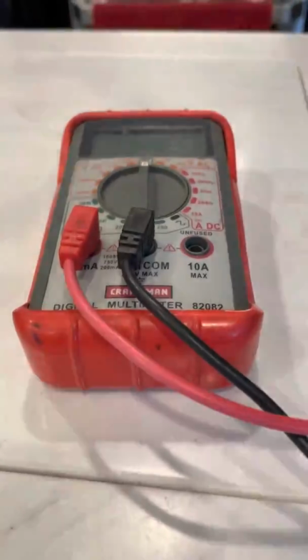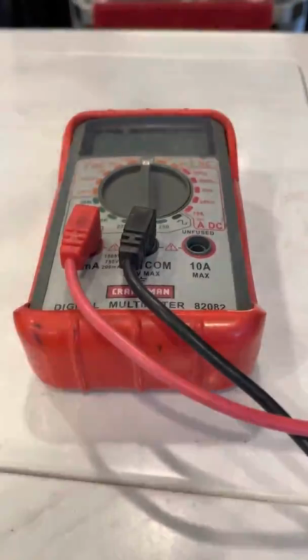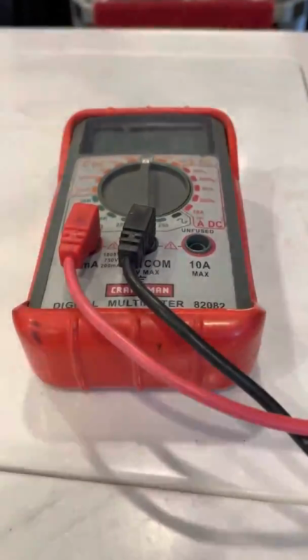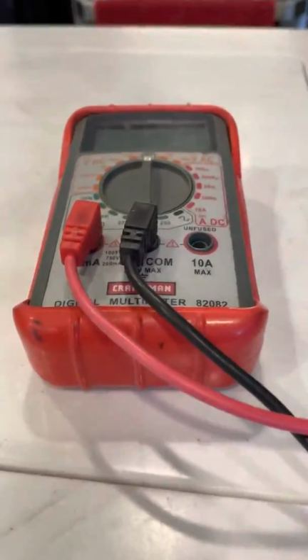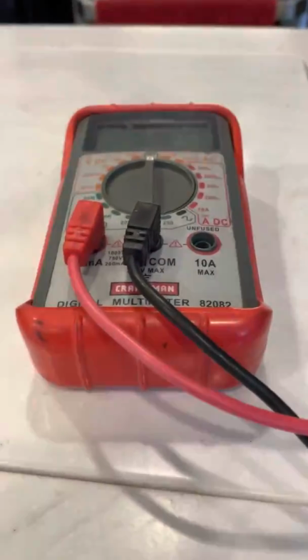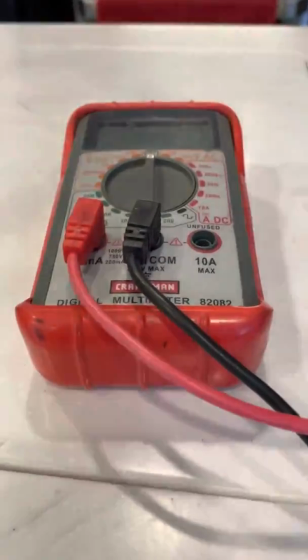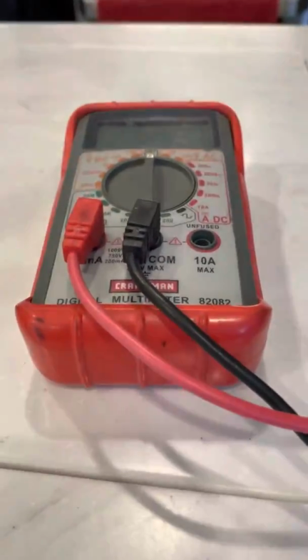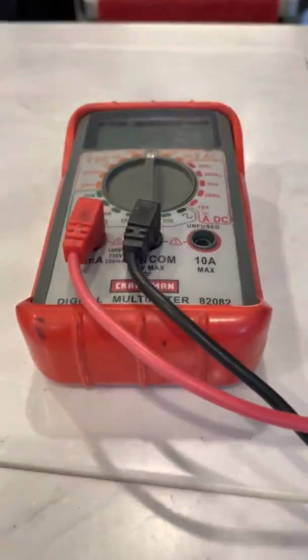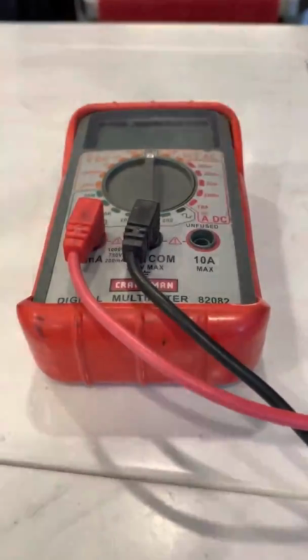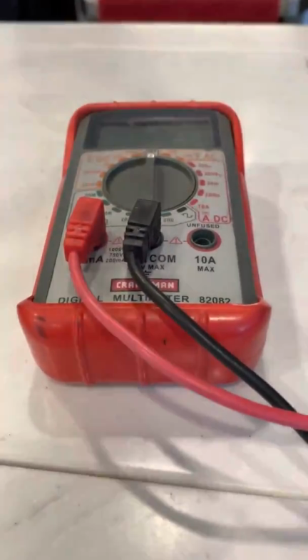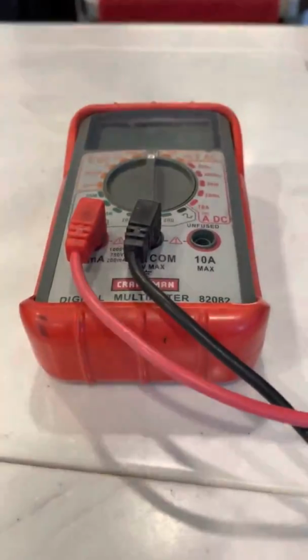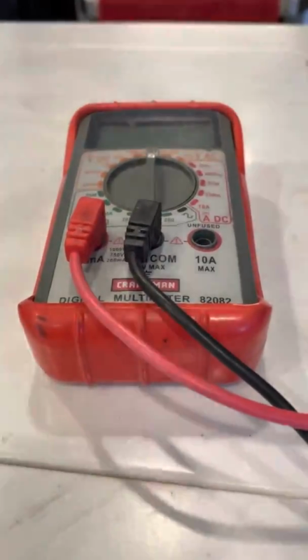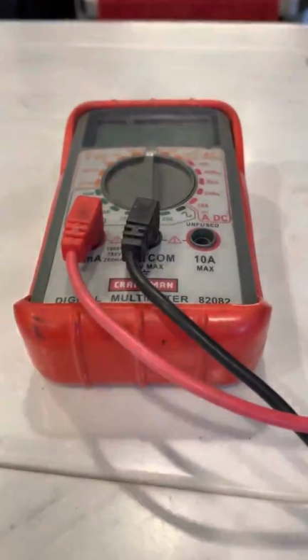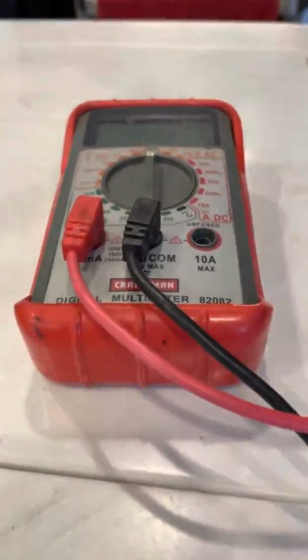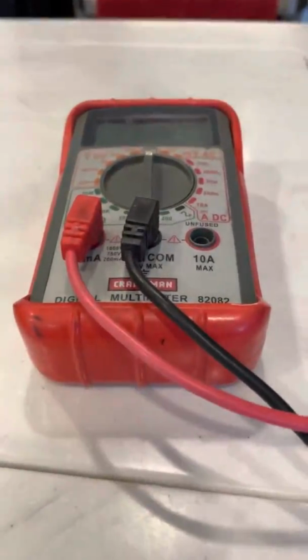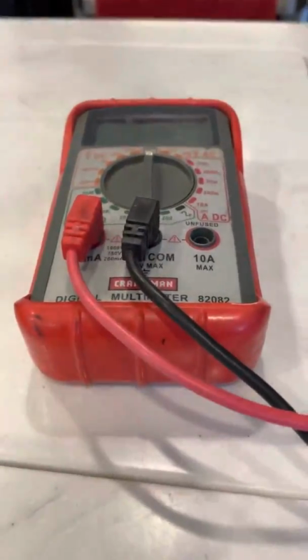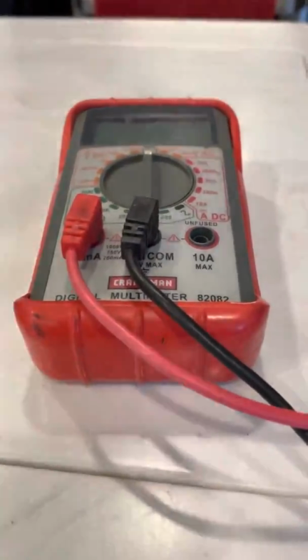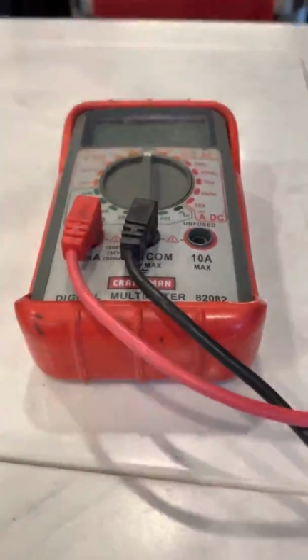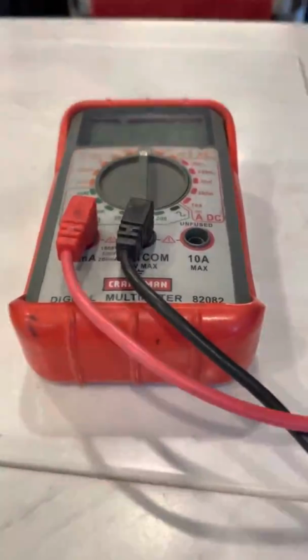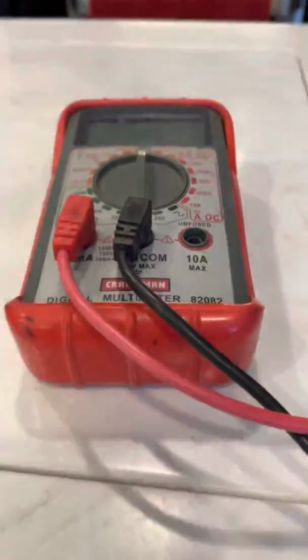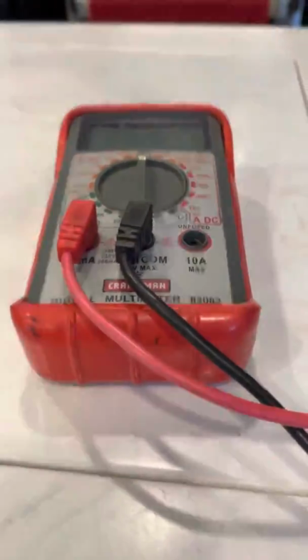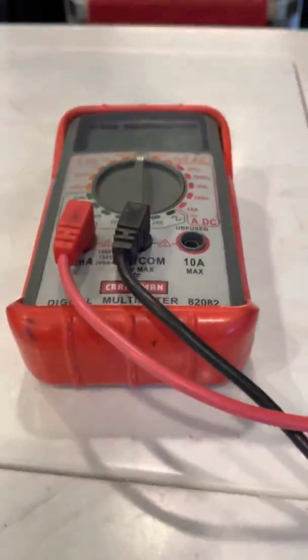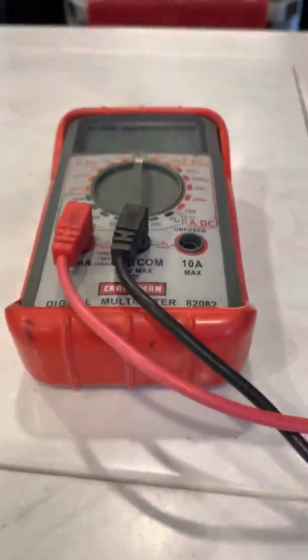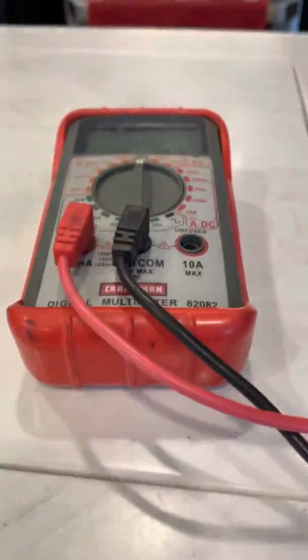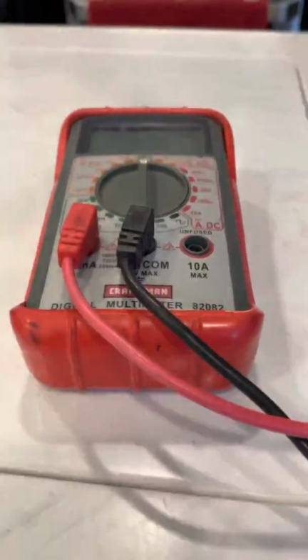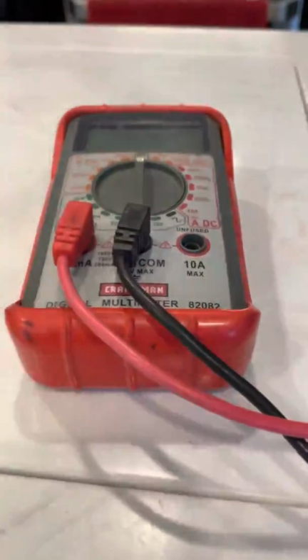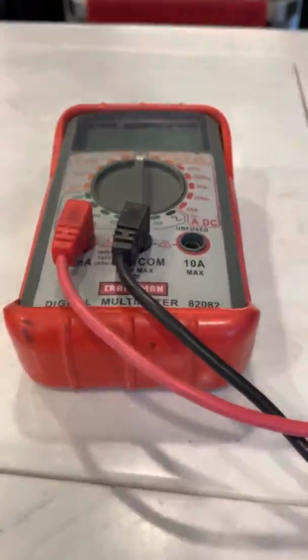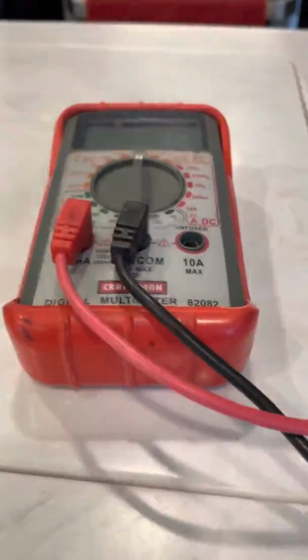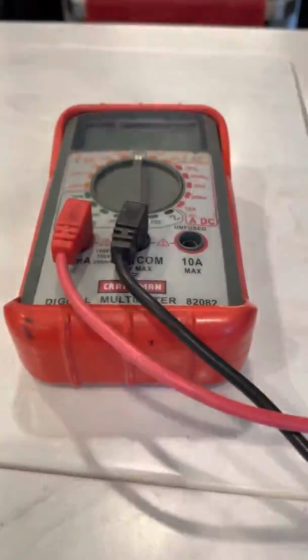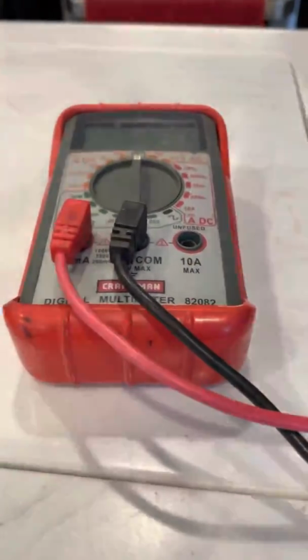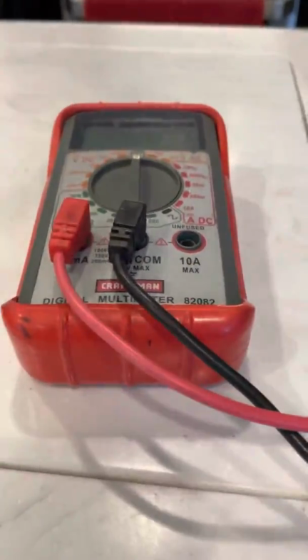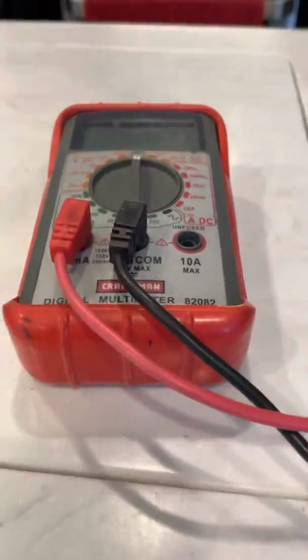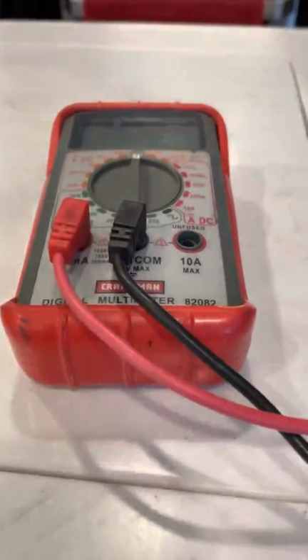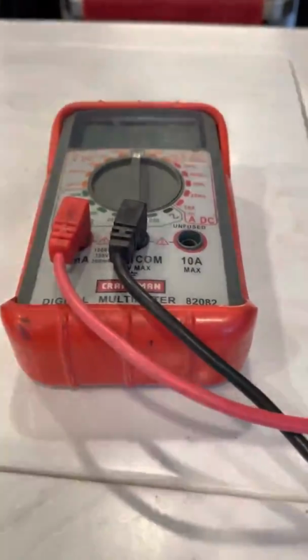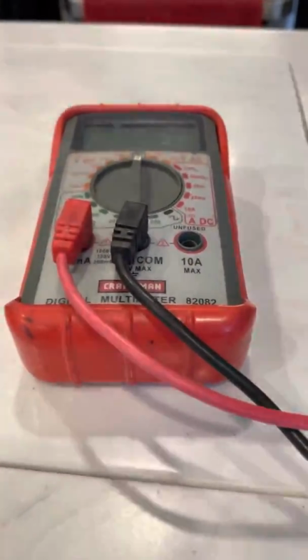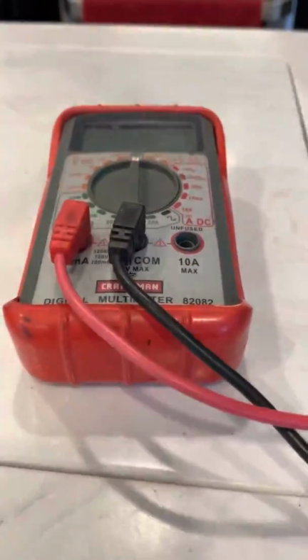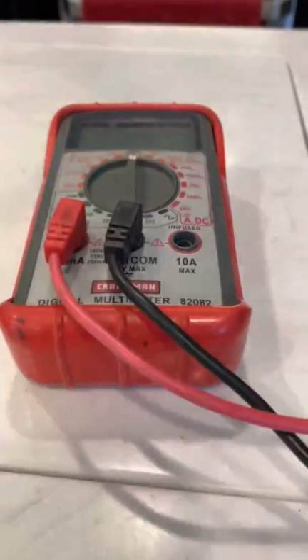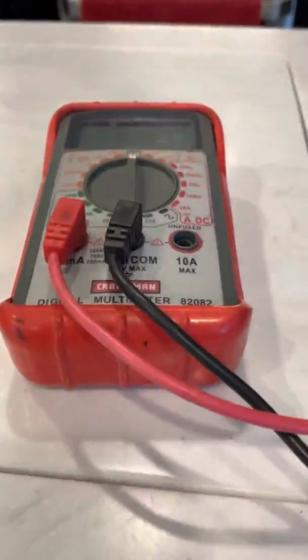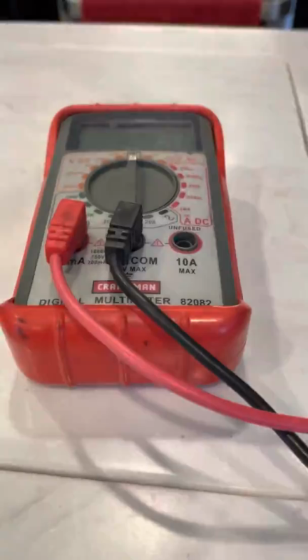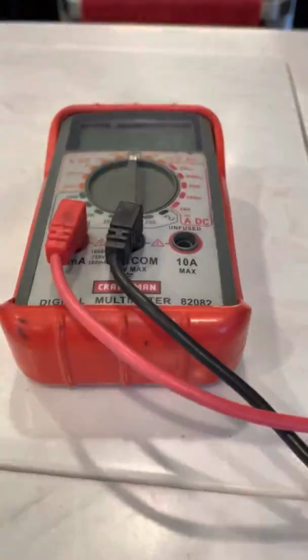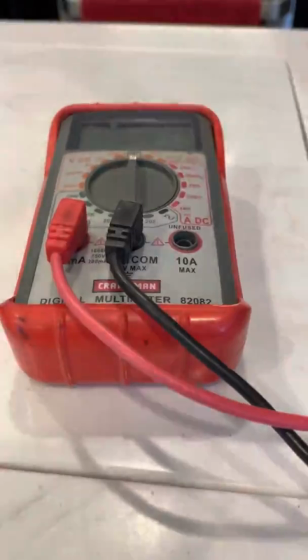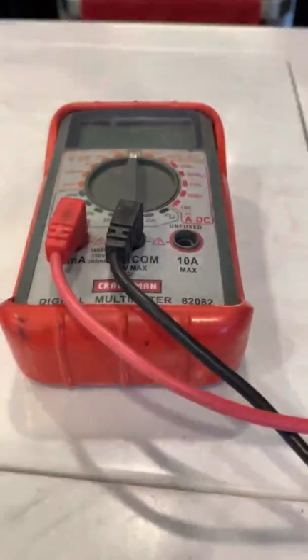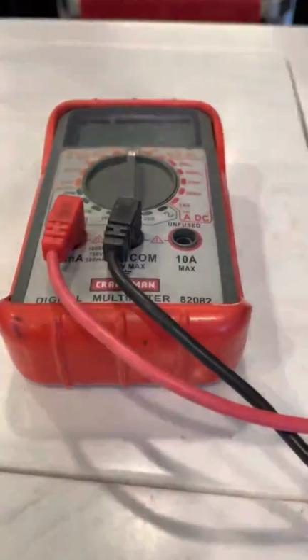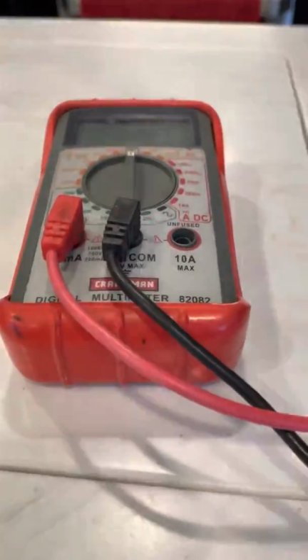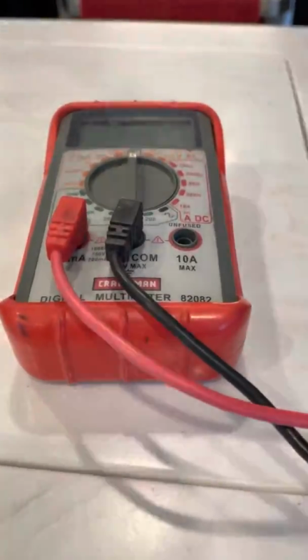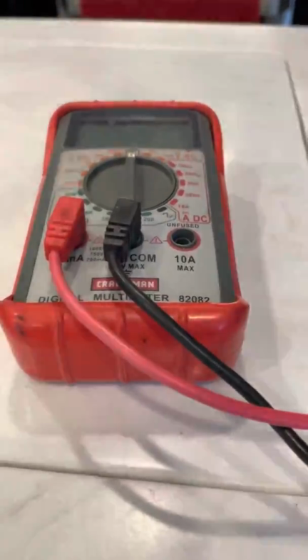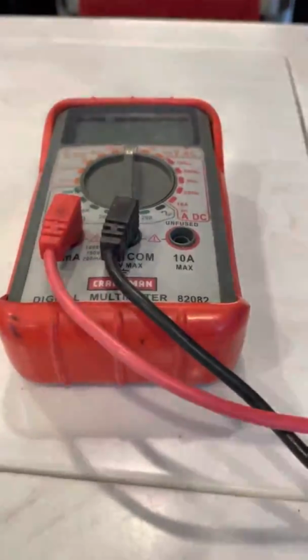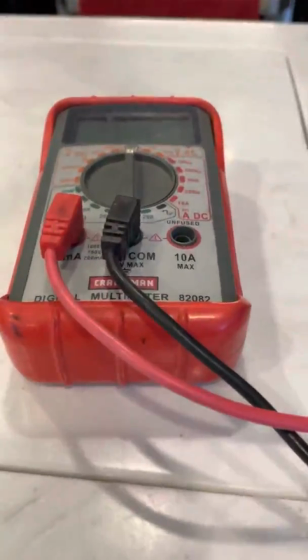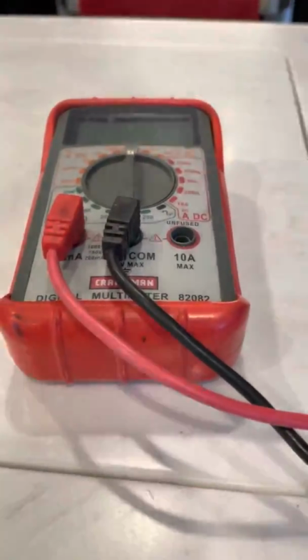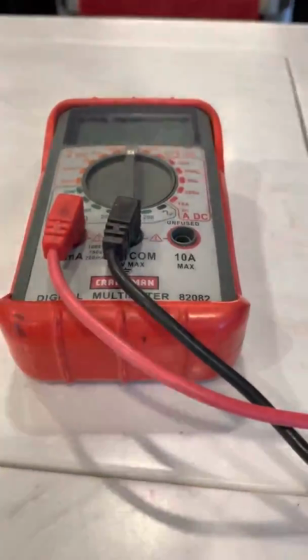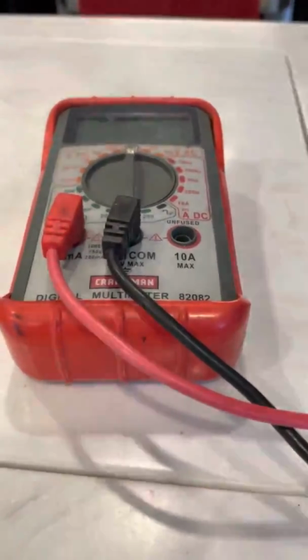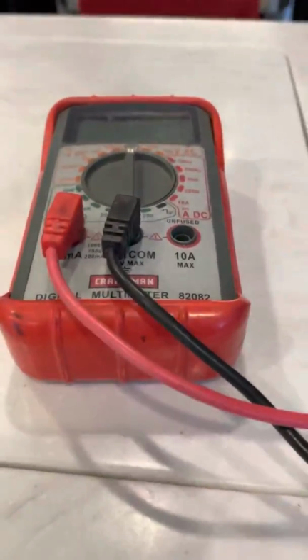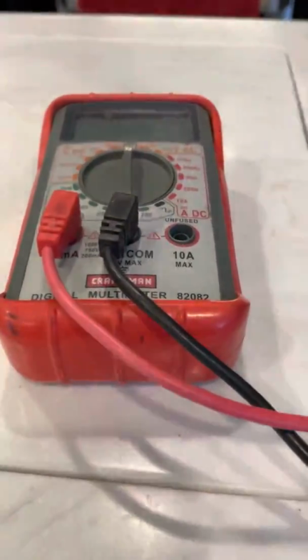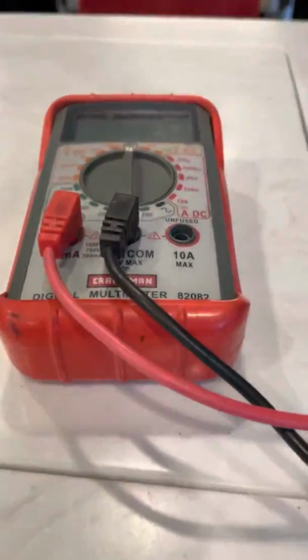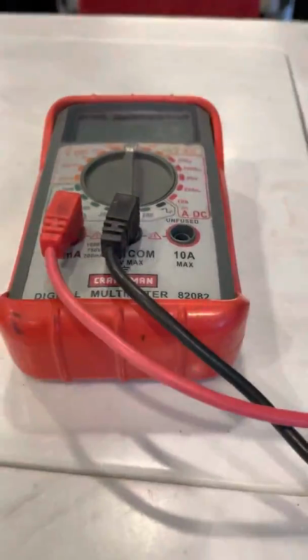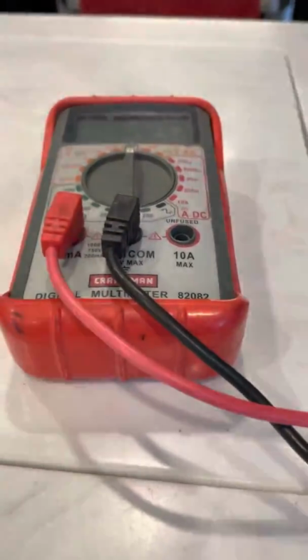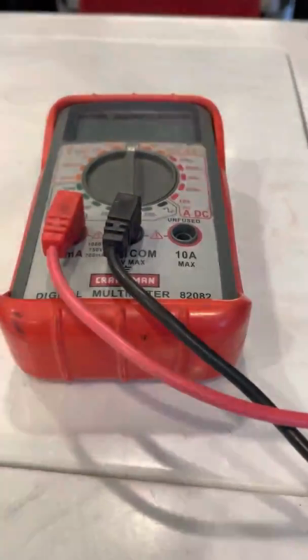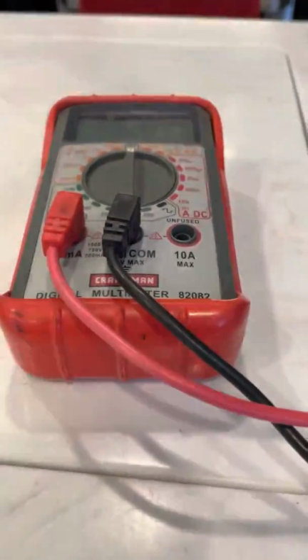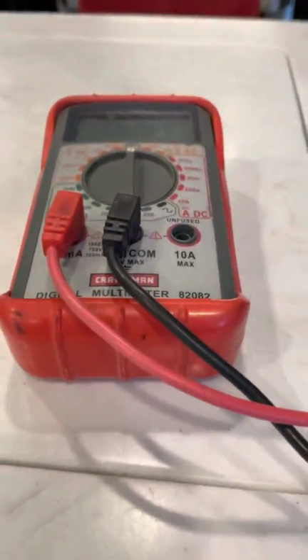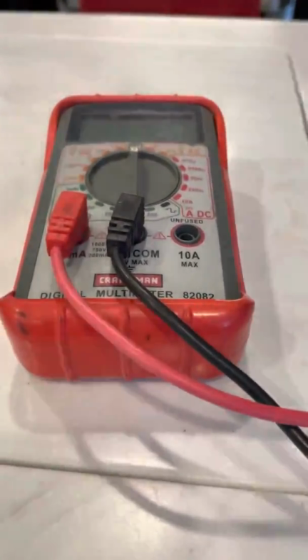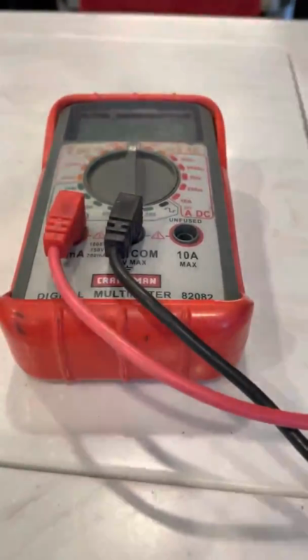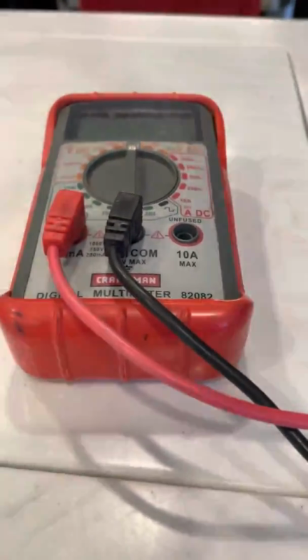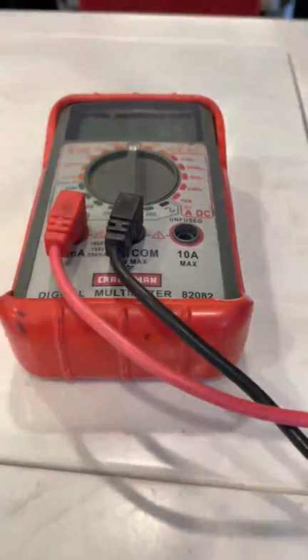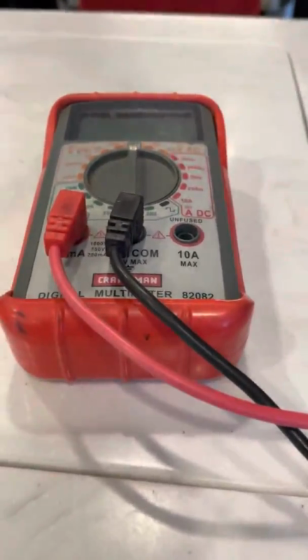Good day campers! Today we are going to talk about how to use a multimeter to troubleshoot electrical problems in an RV.